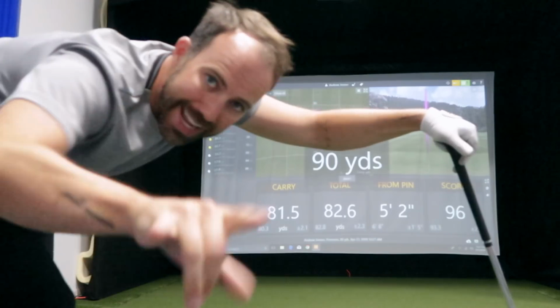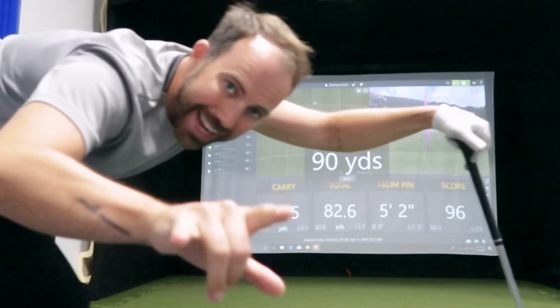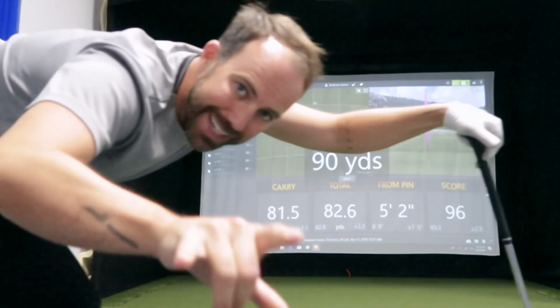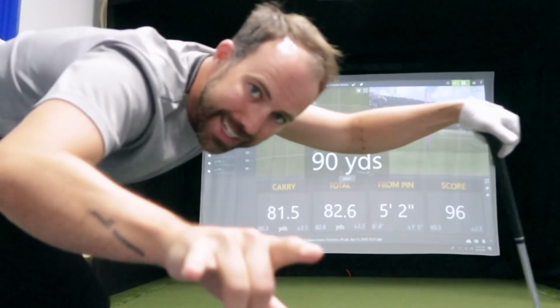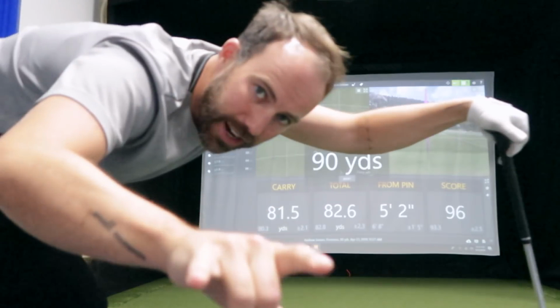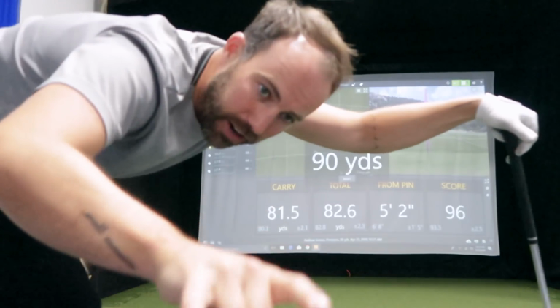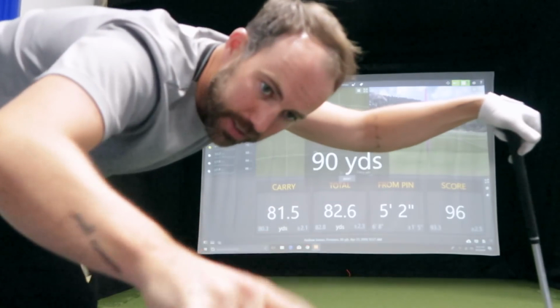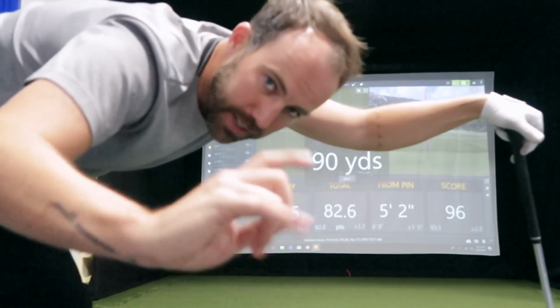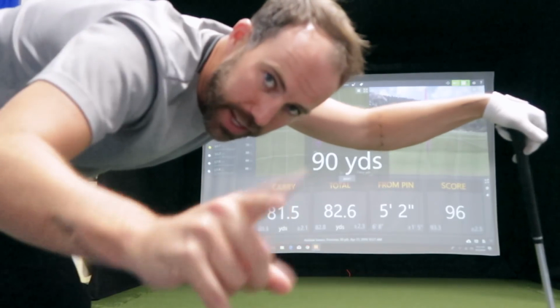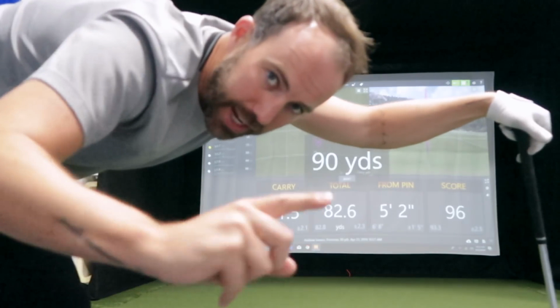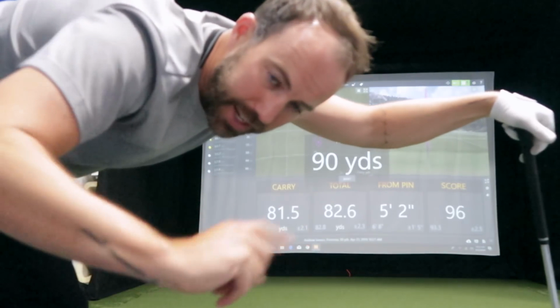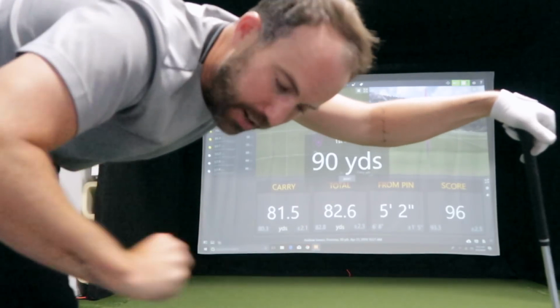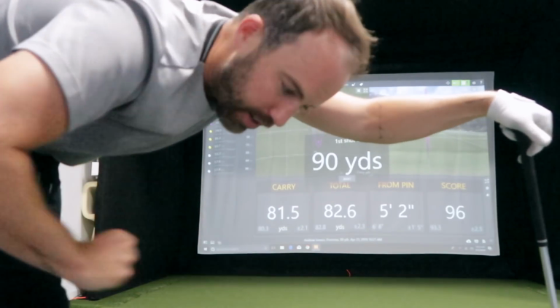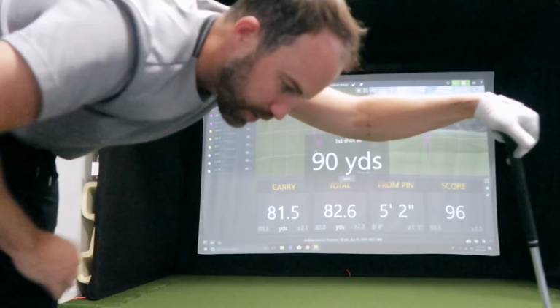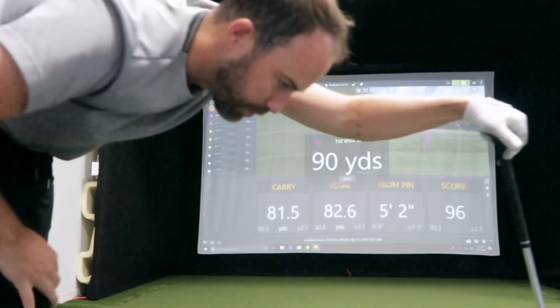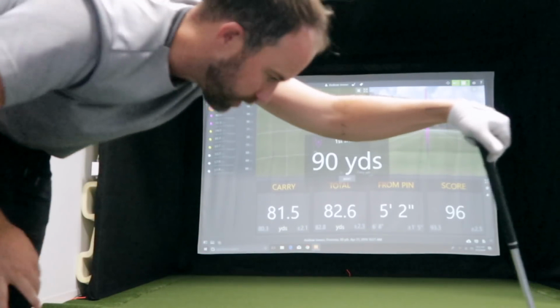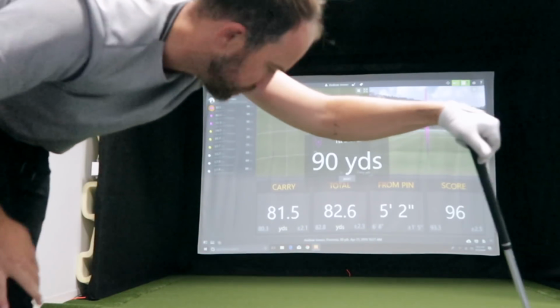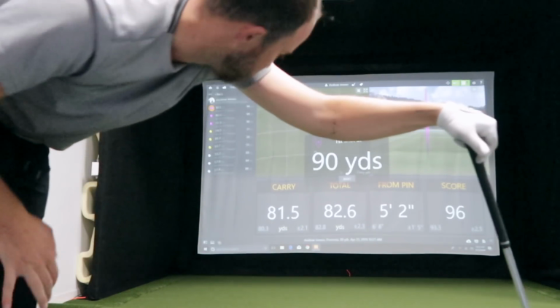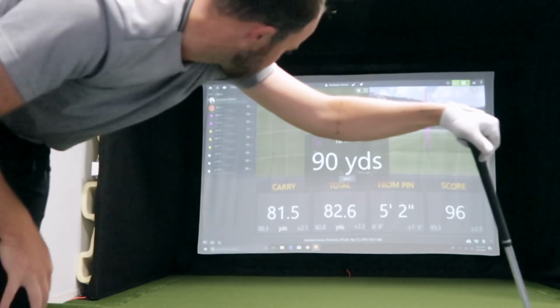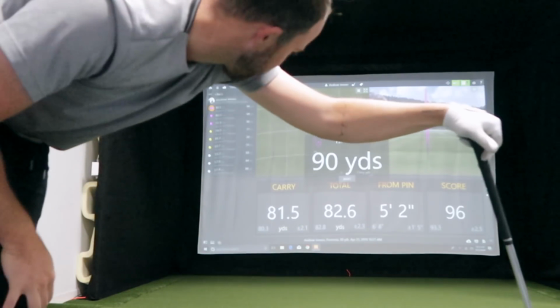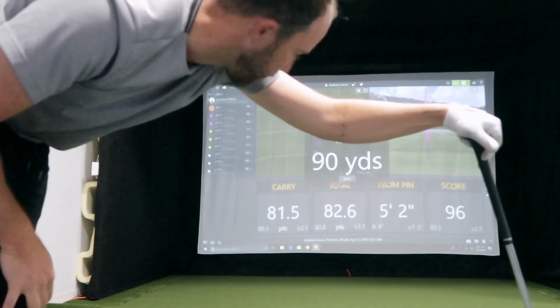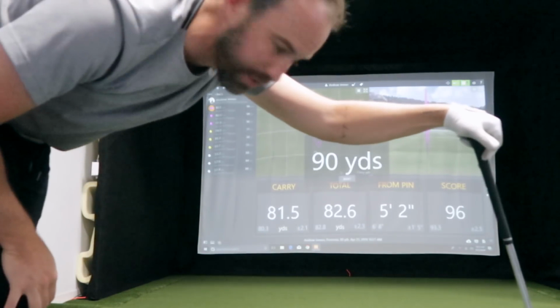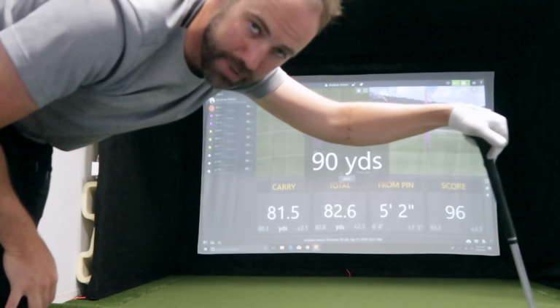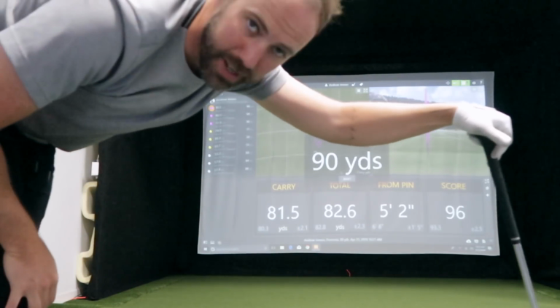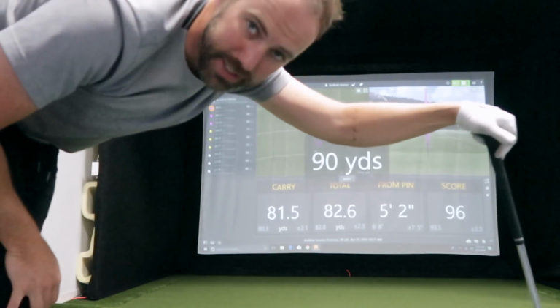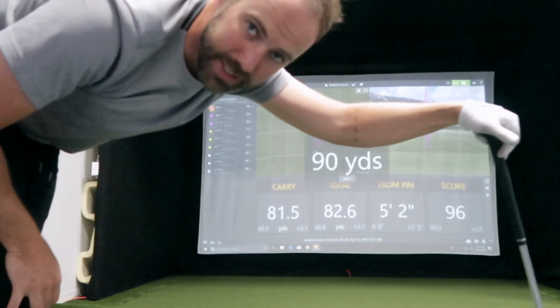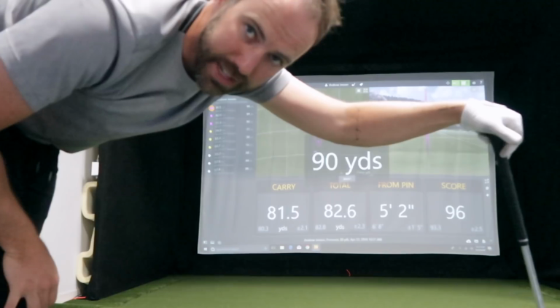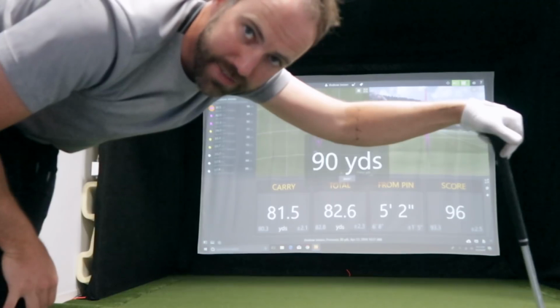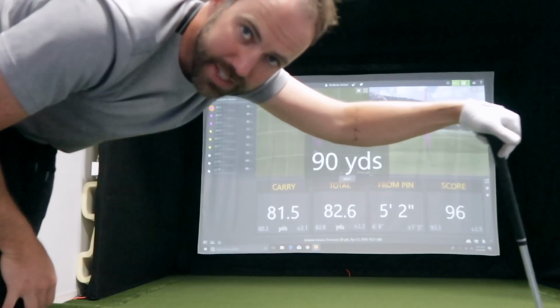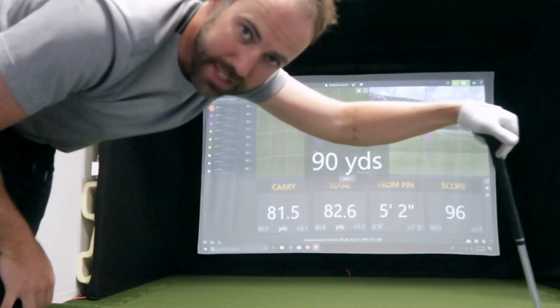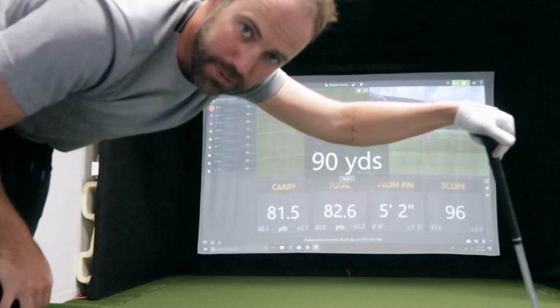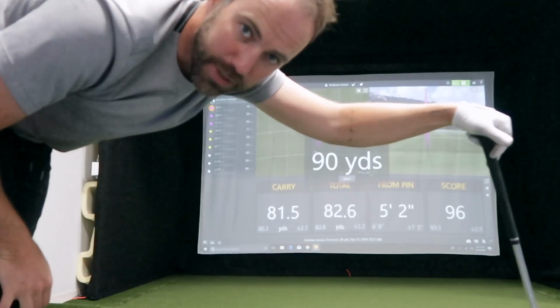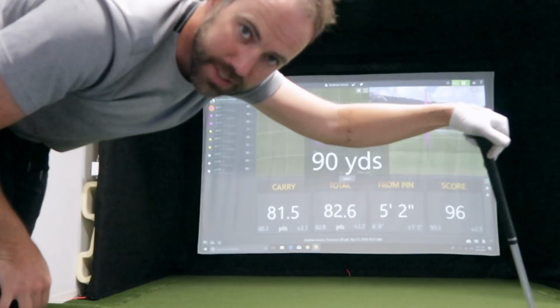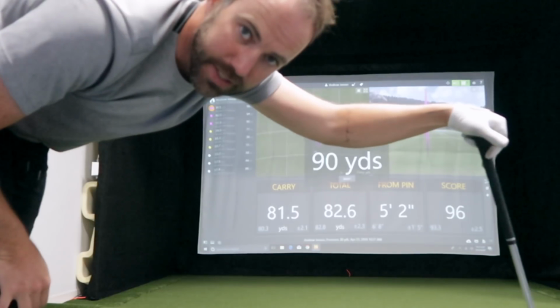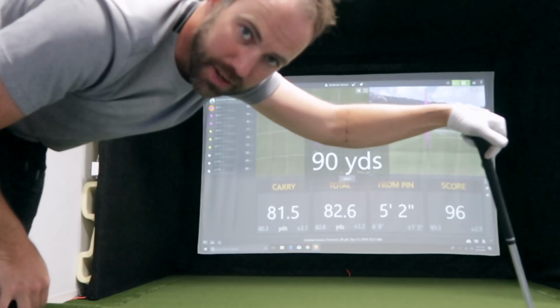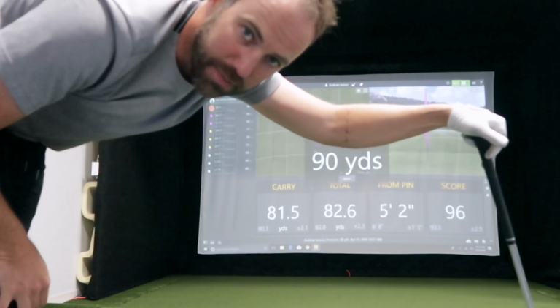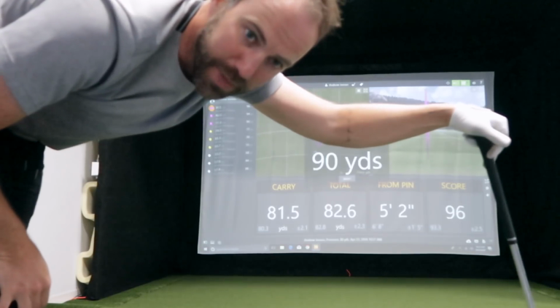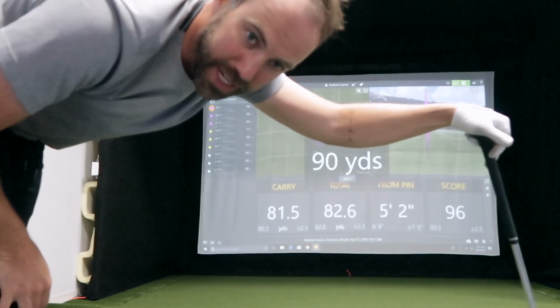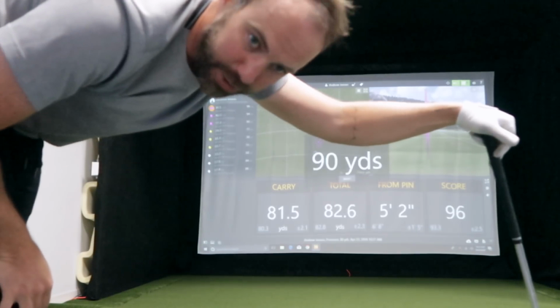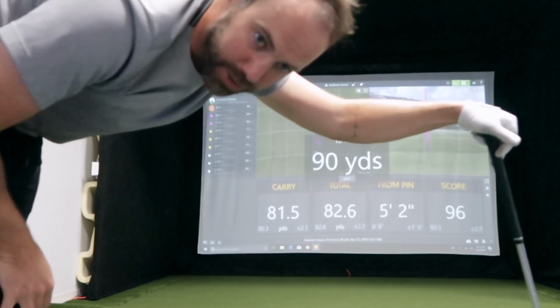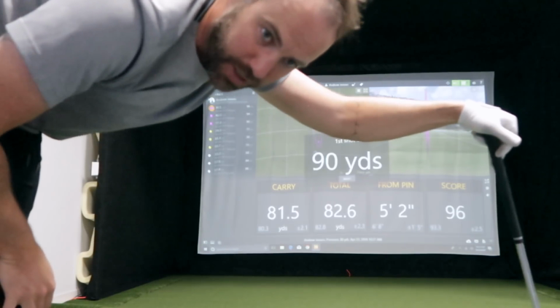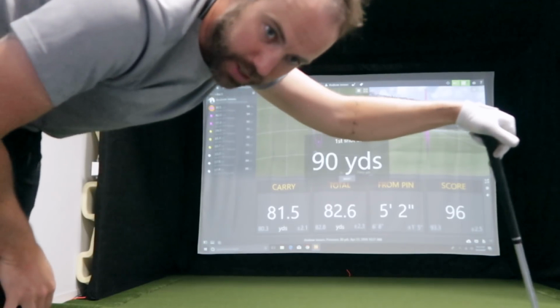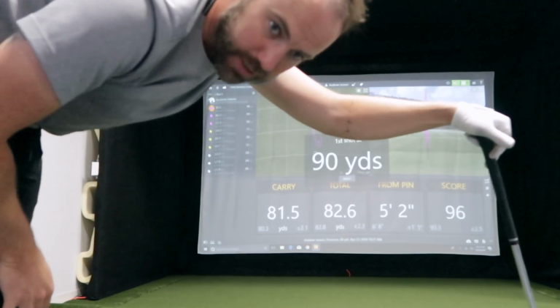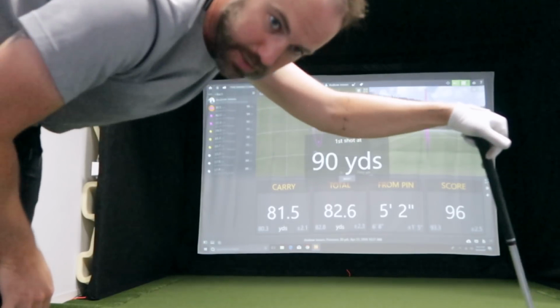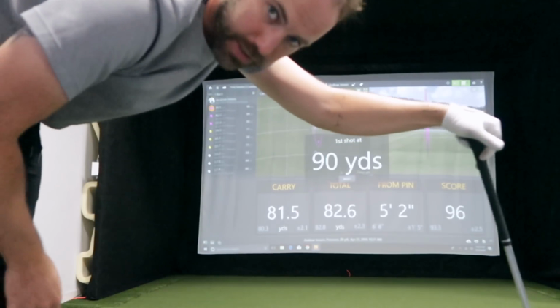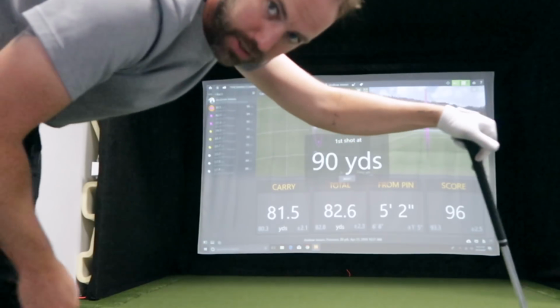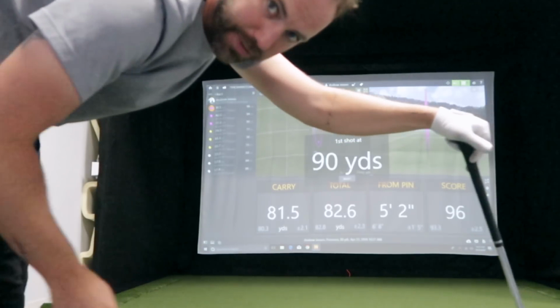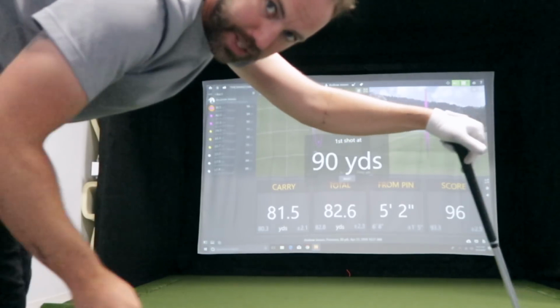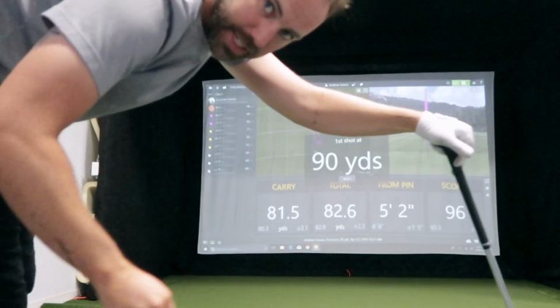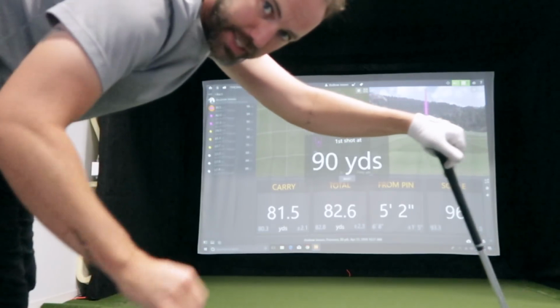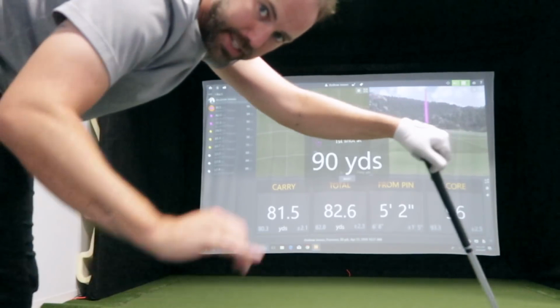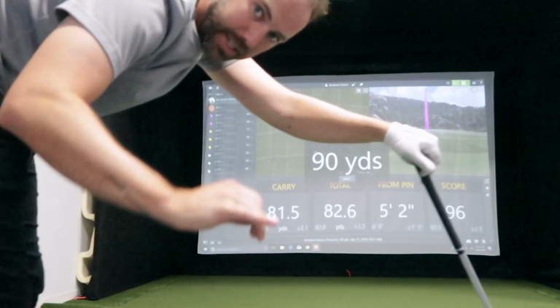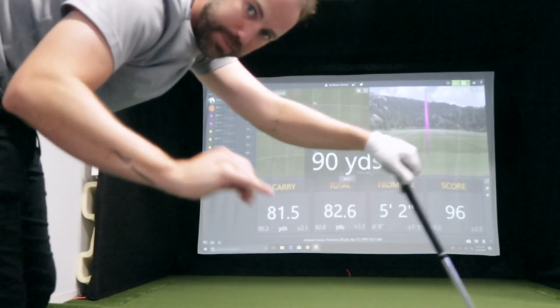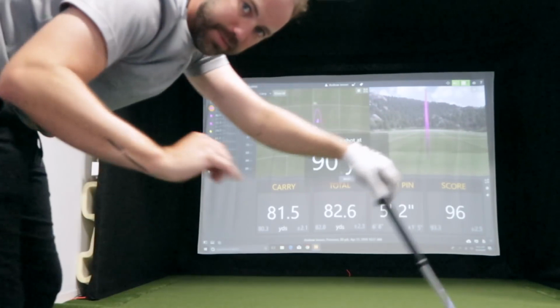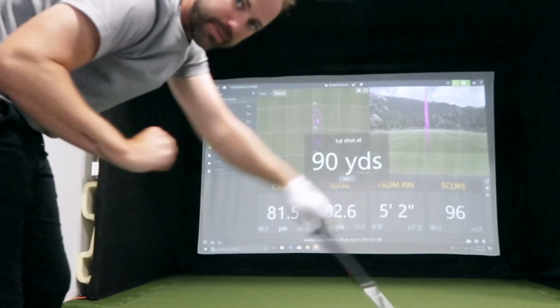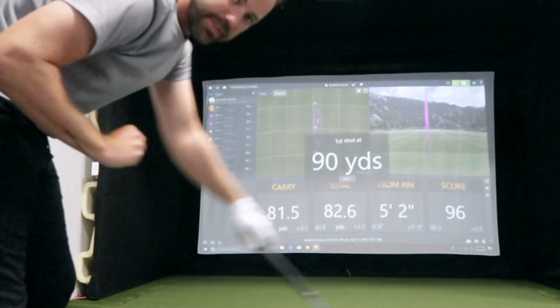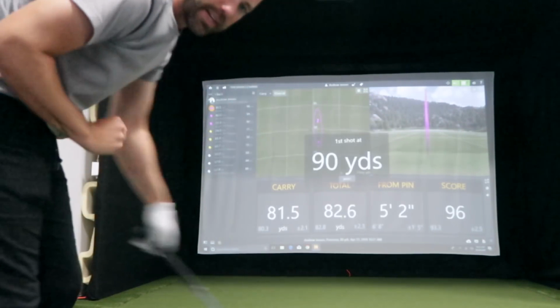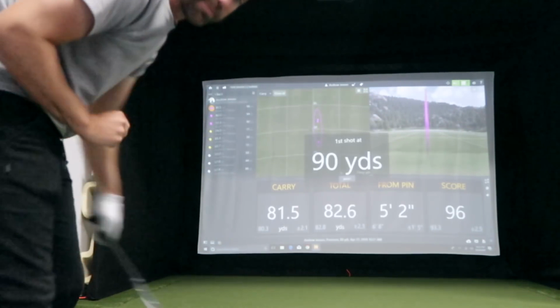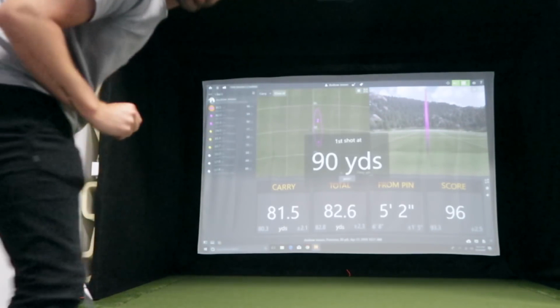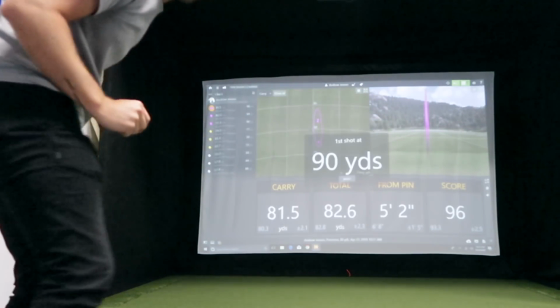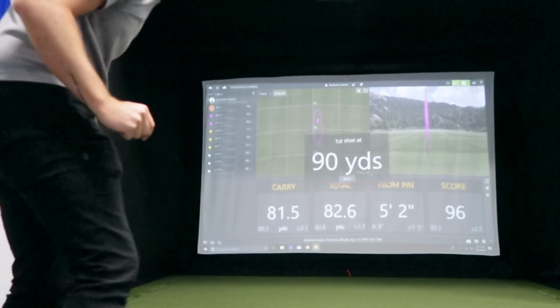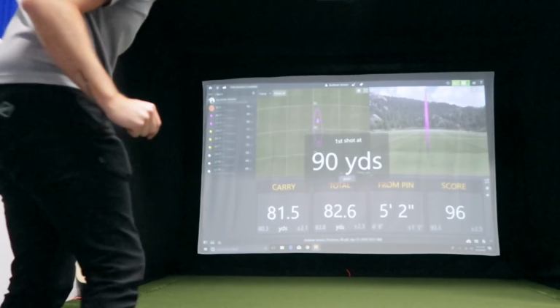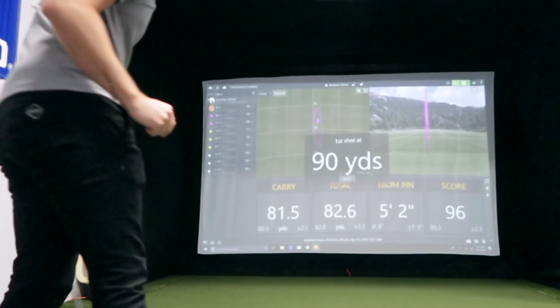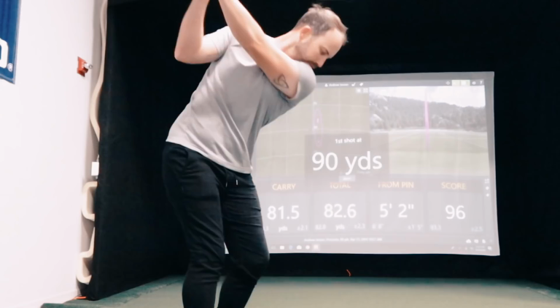90 yards coming up. 80 yards was a strength of mine, but 70 was a major struggle. So I hope I can keep stepping up at 90.